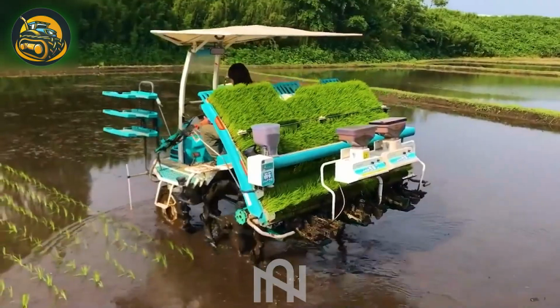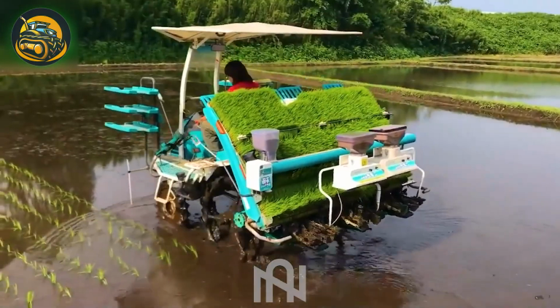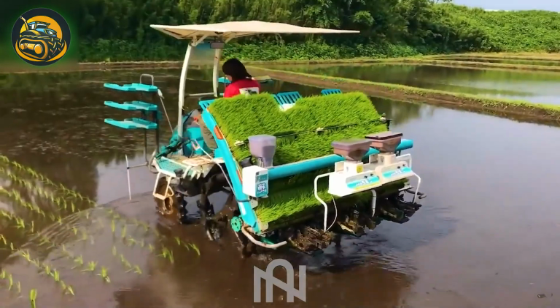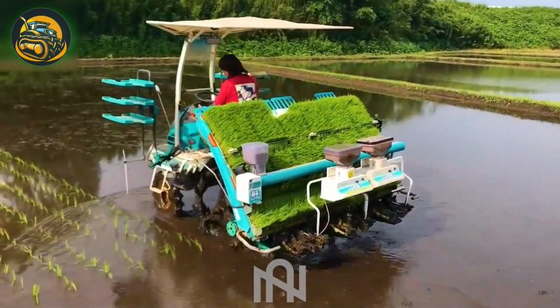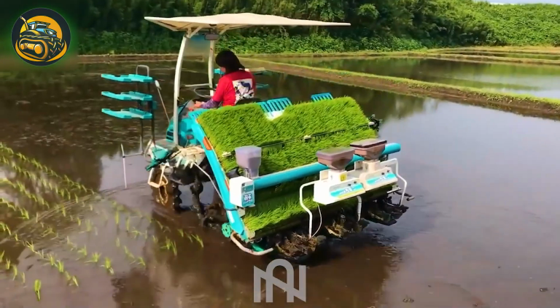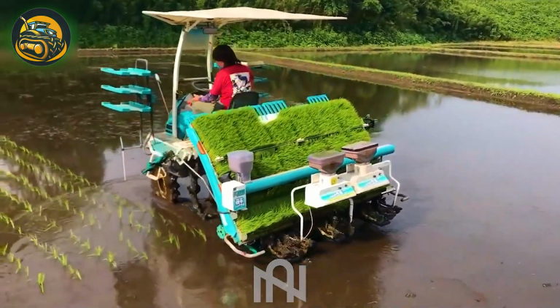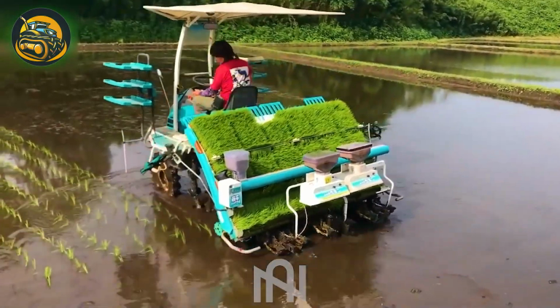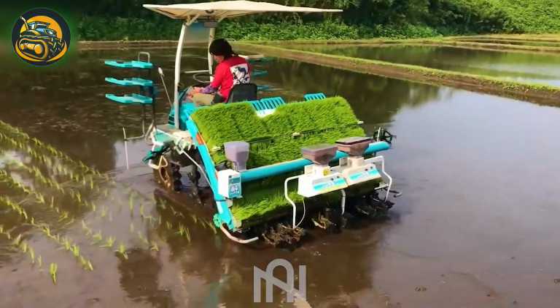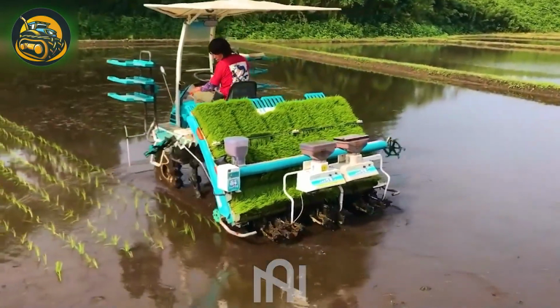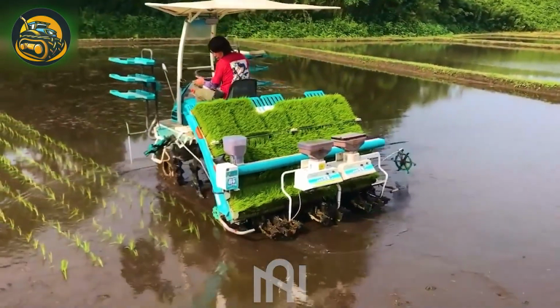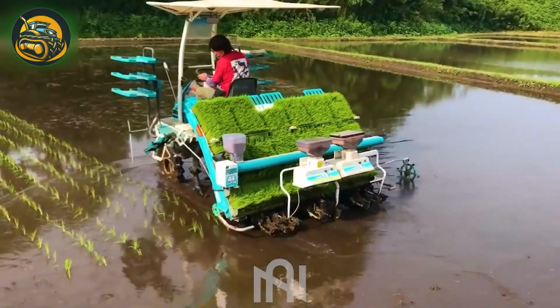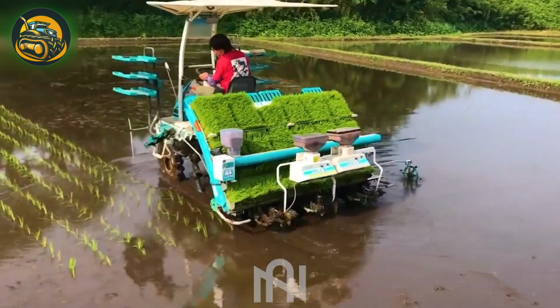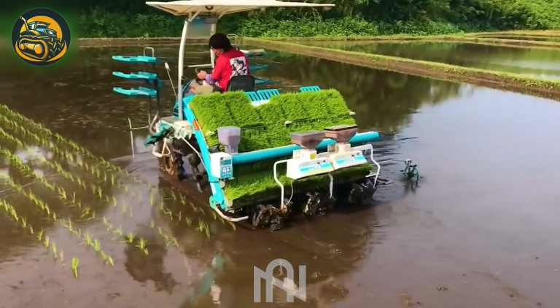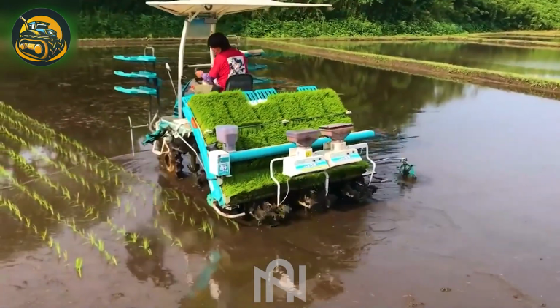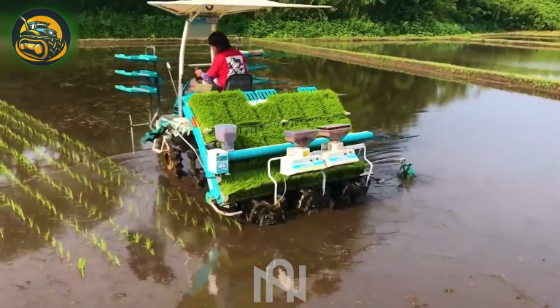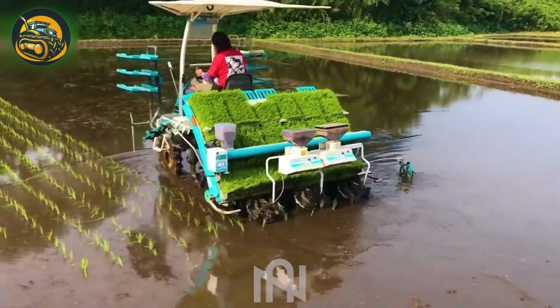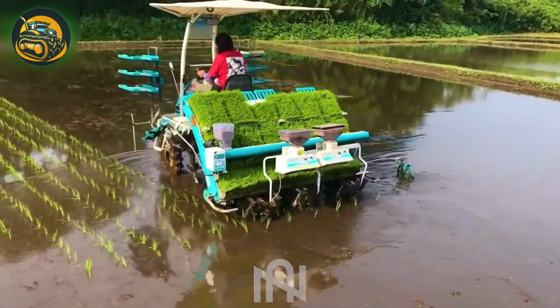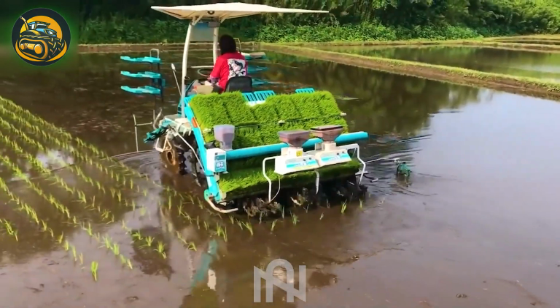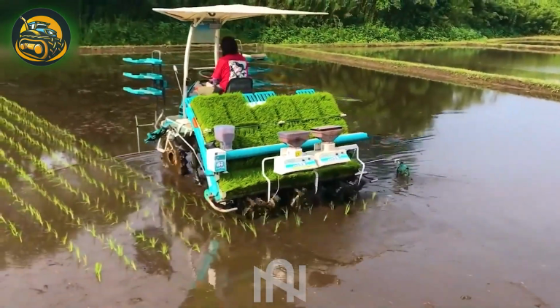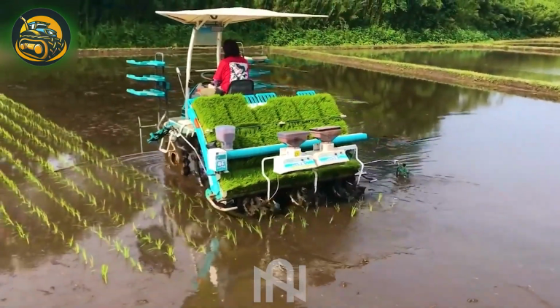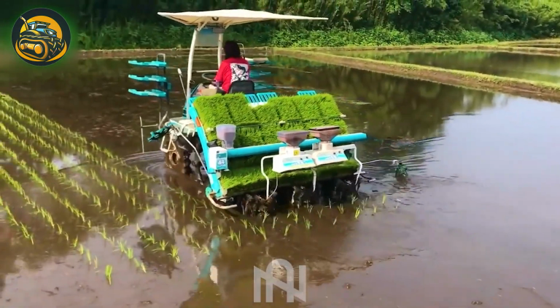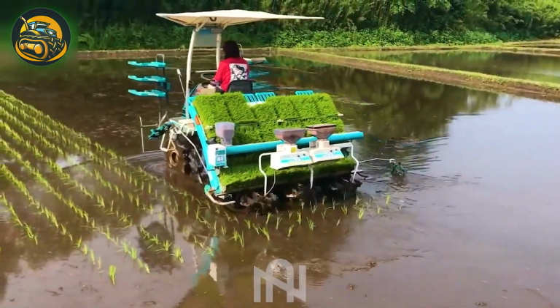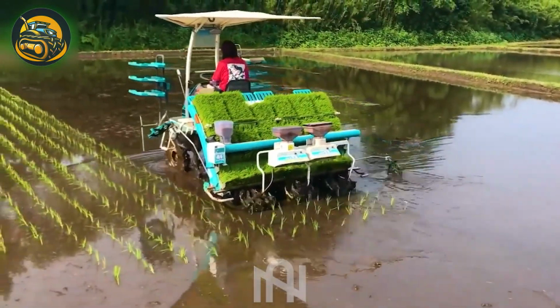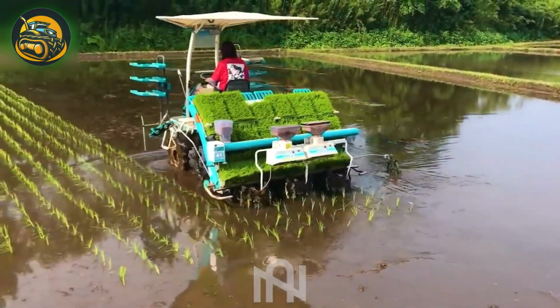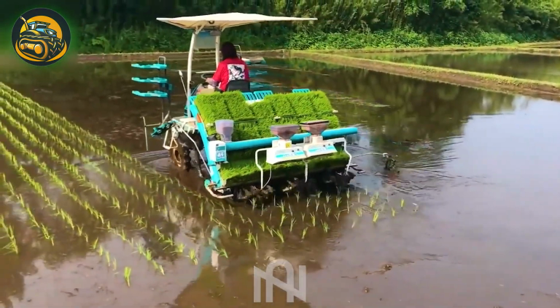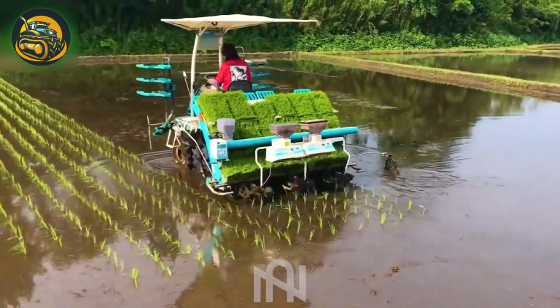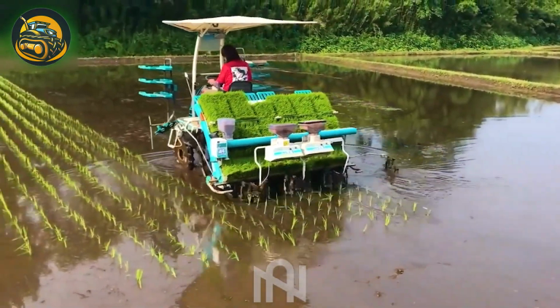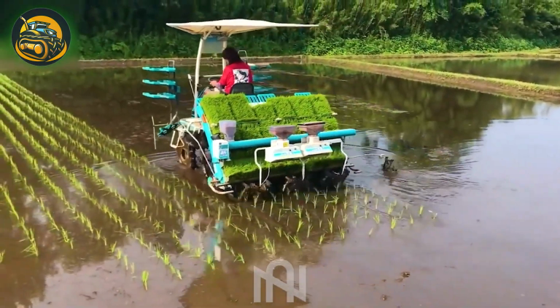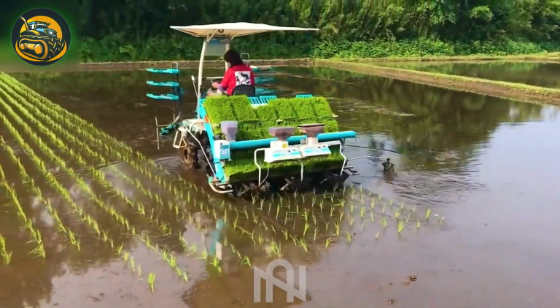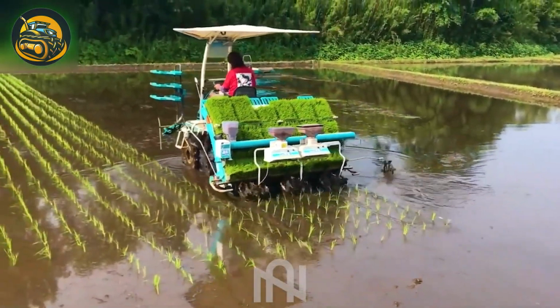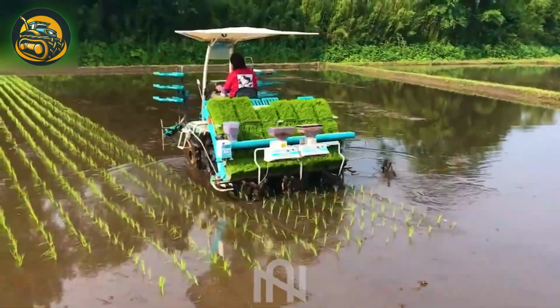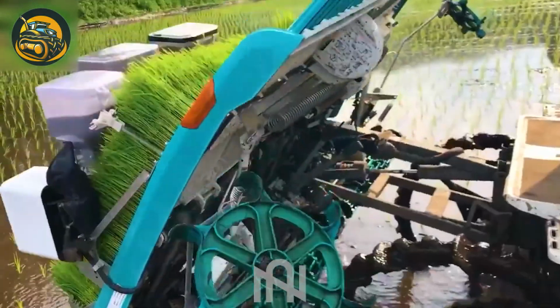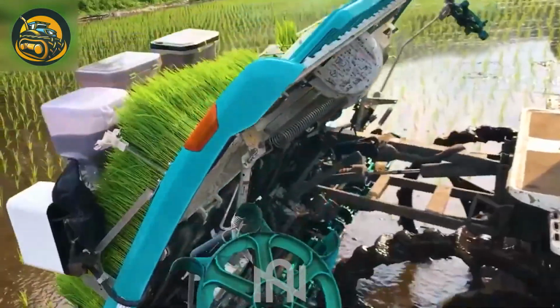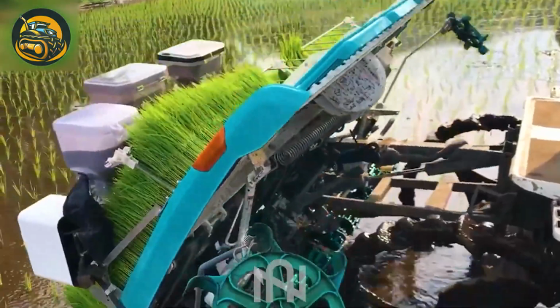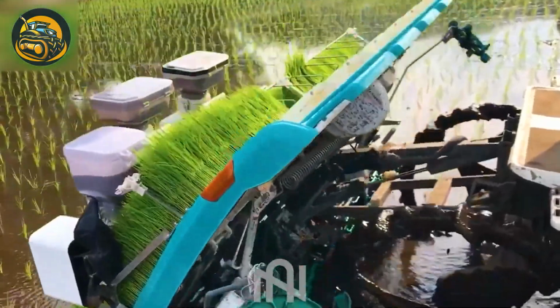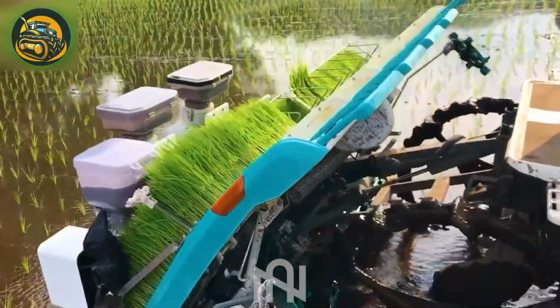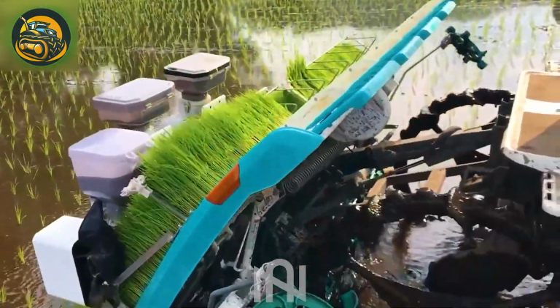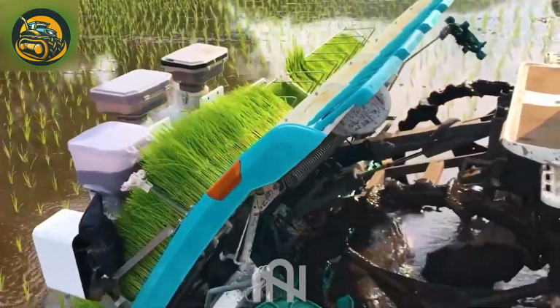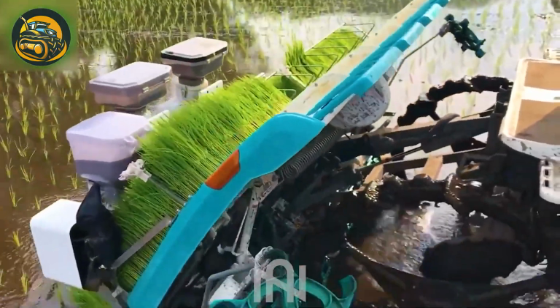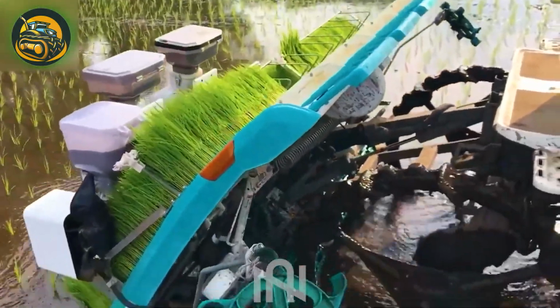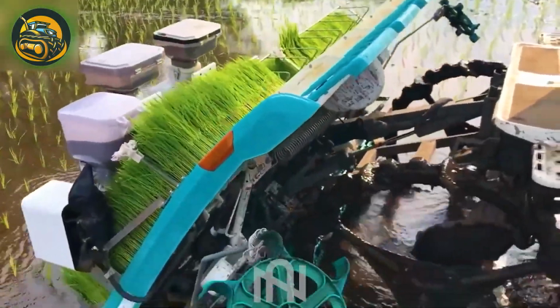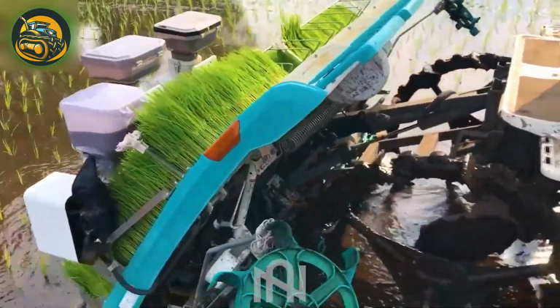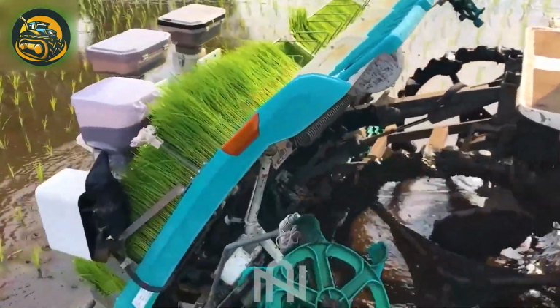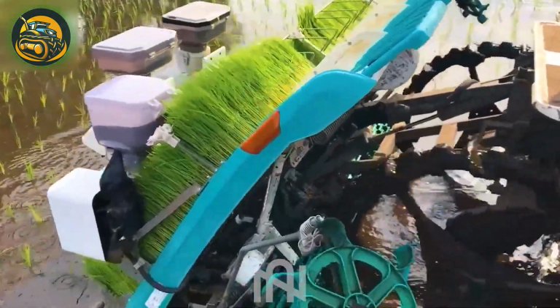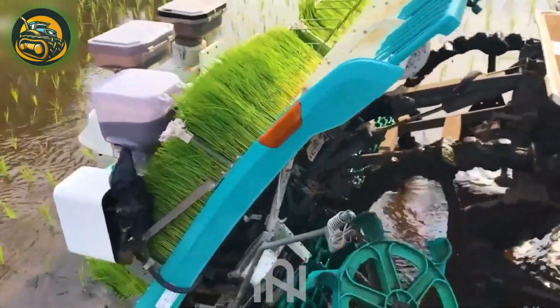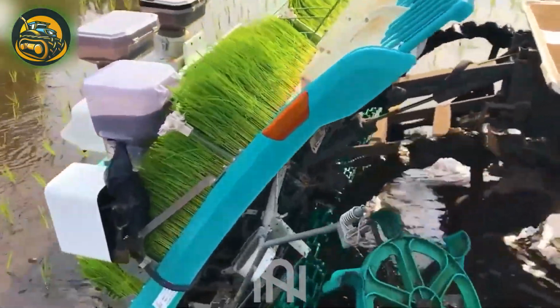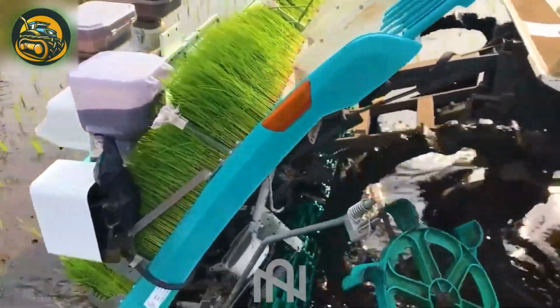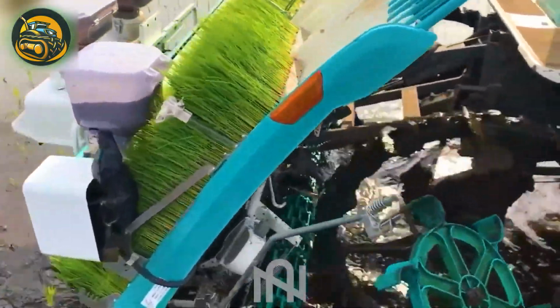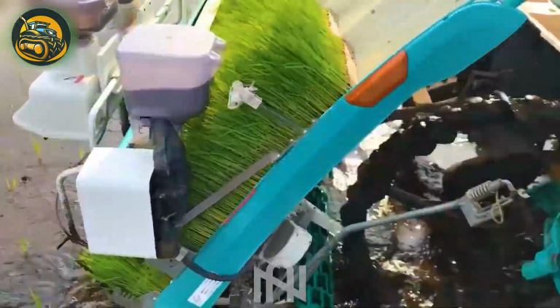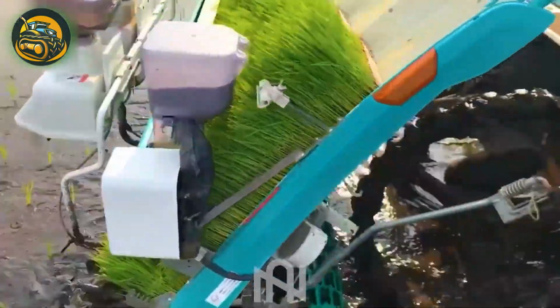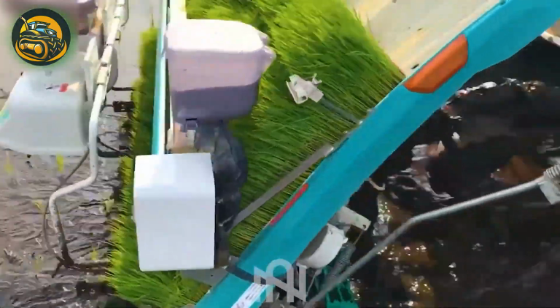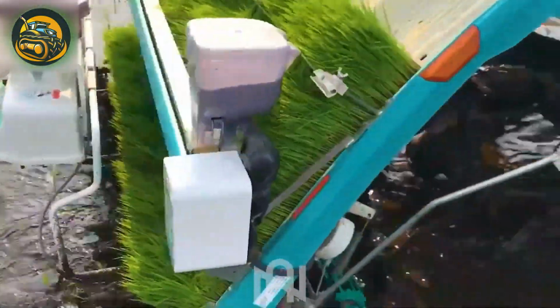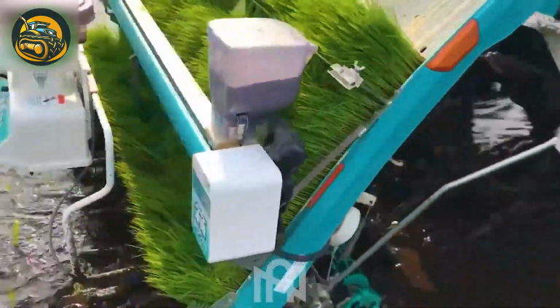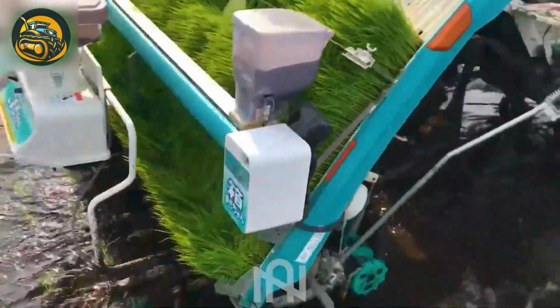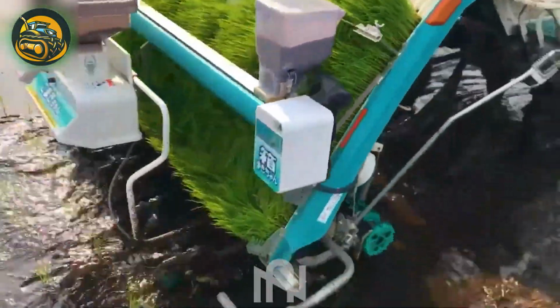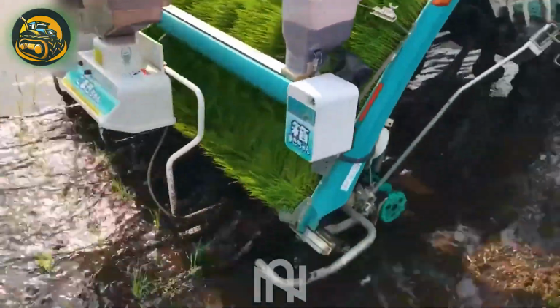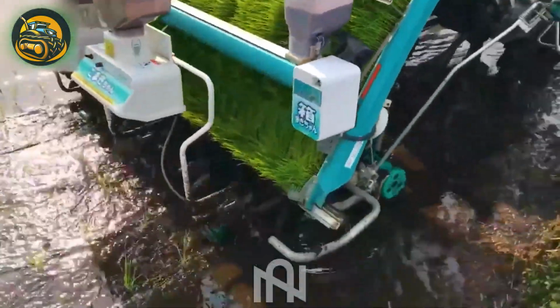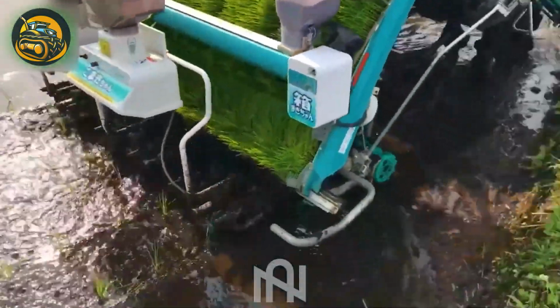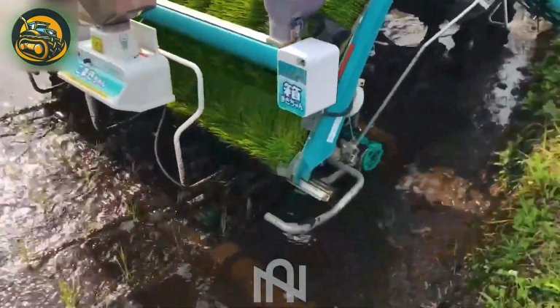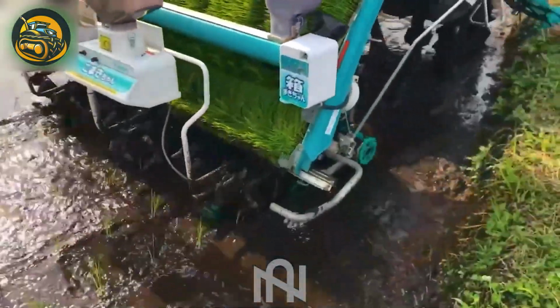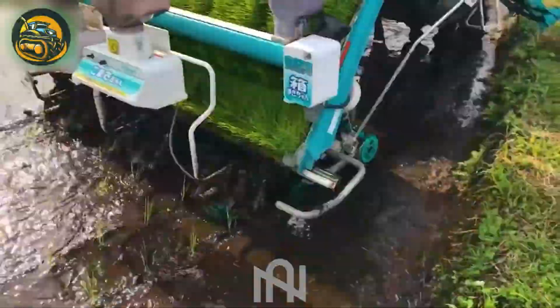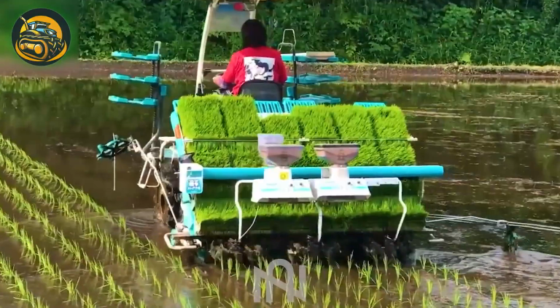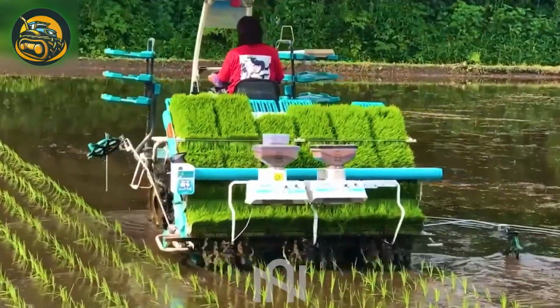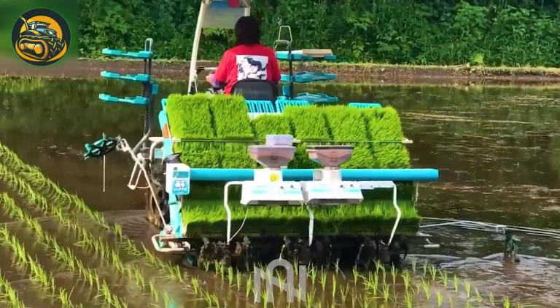The rice planting machine excels in ensuring ideal plant spacing, surpassing past technologies with advanced efficiency.